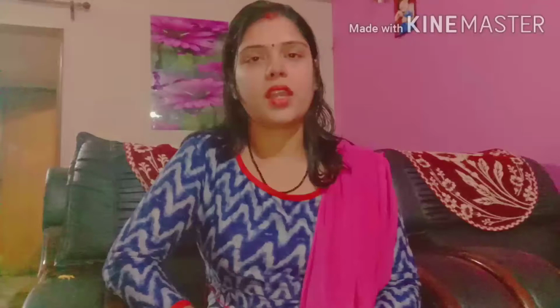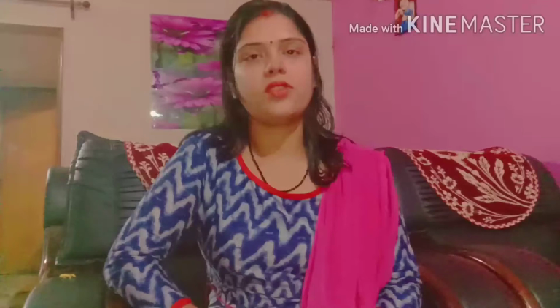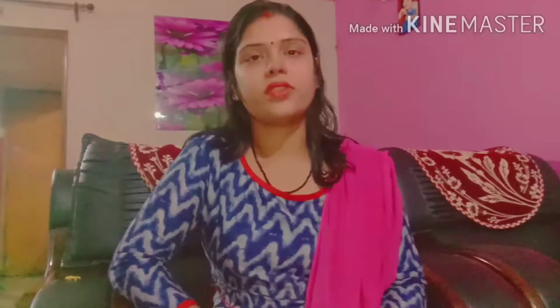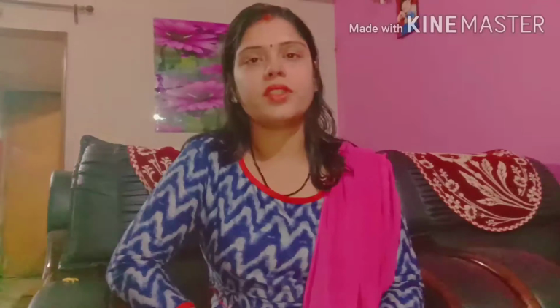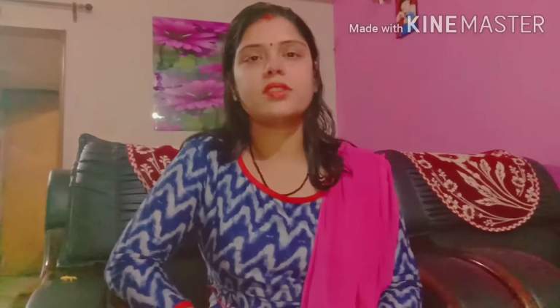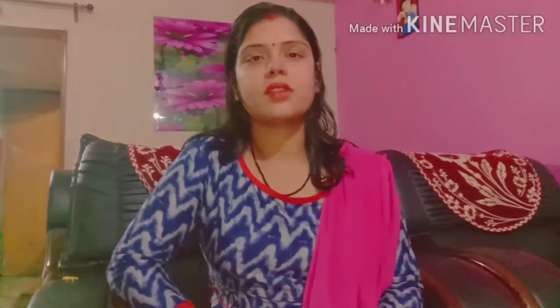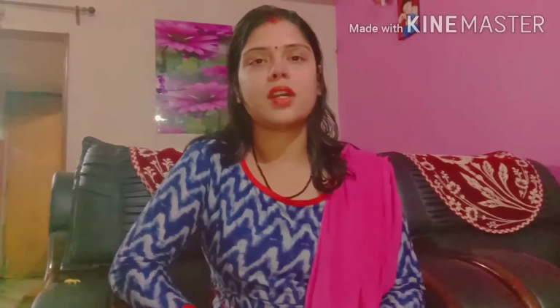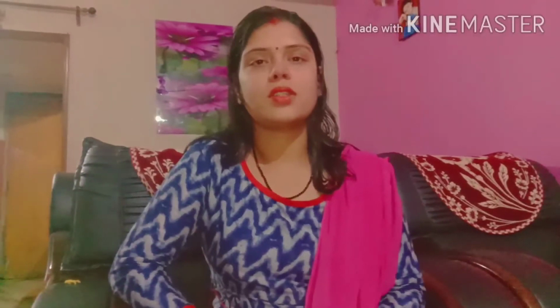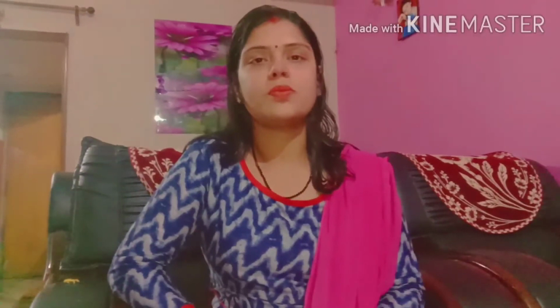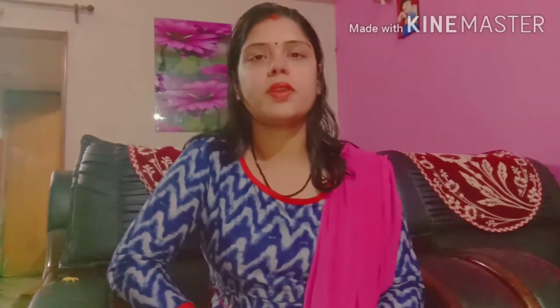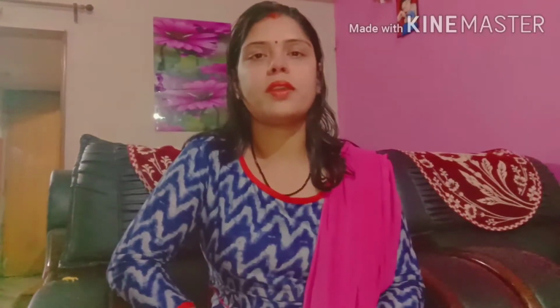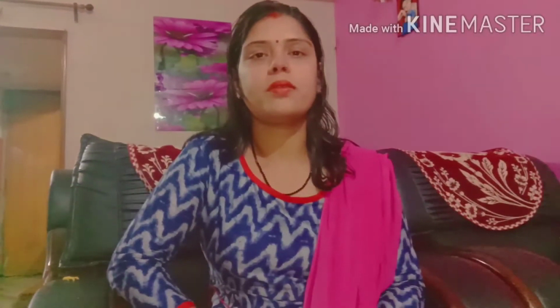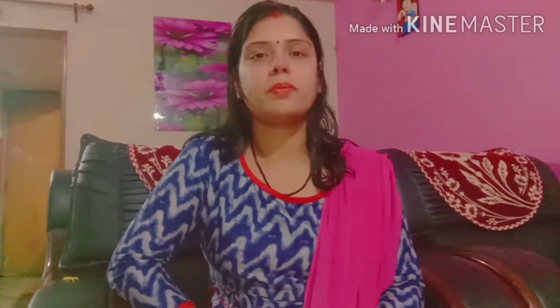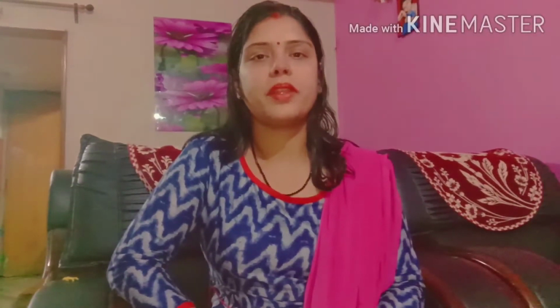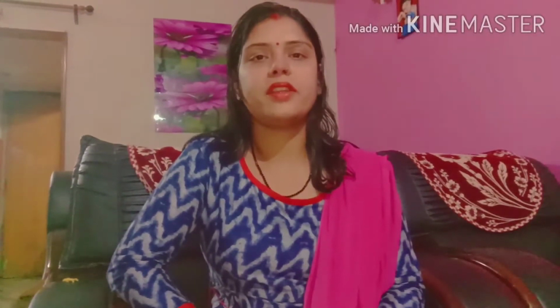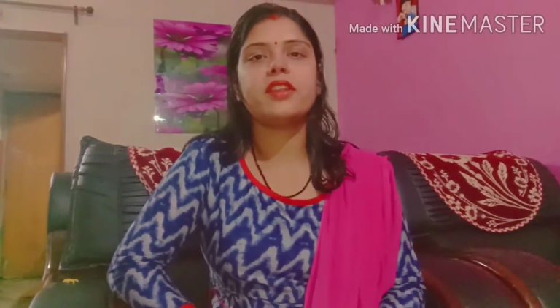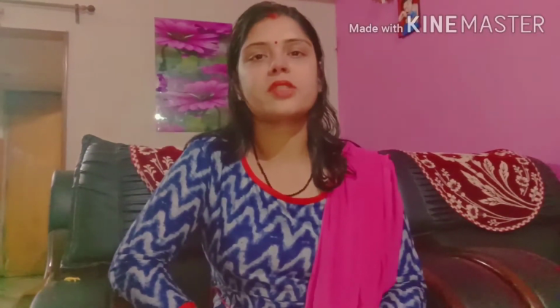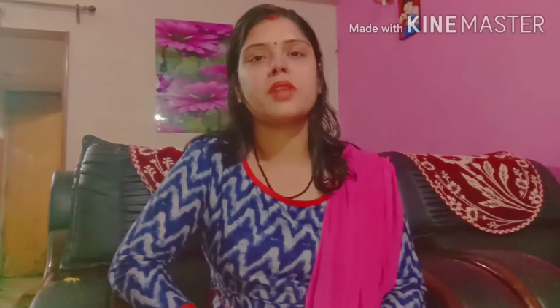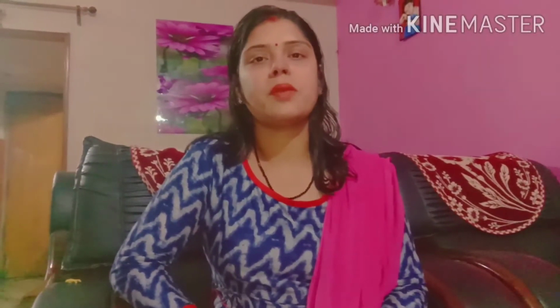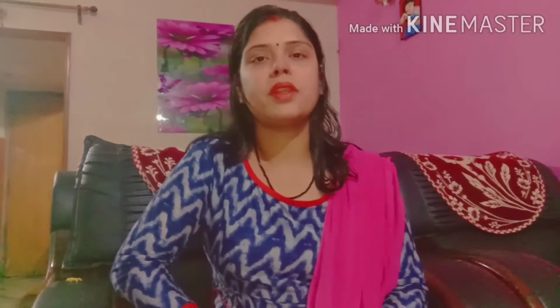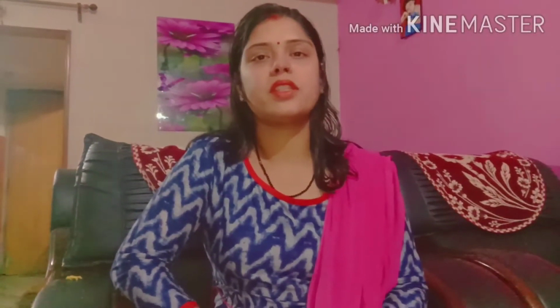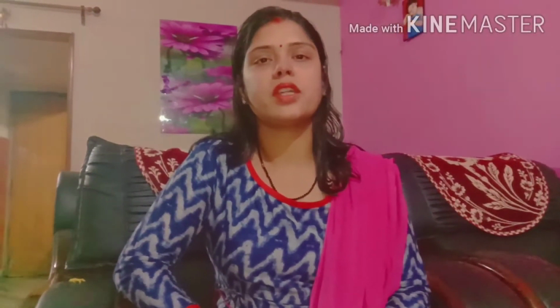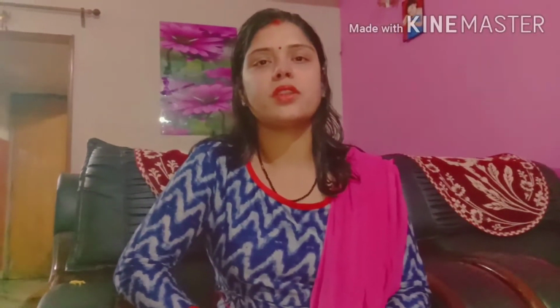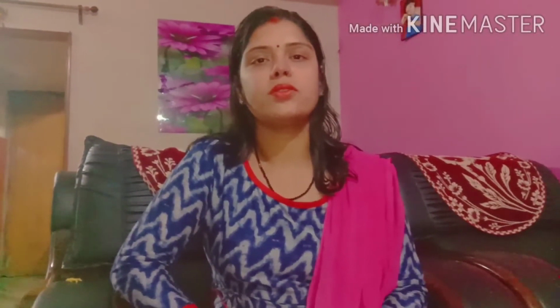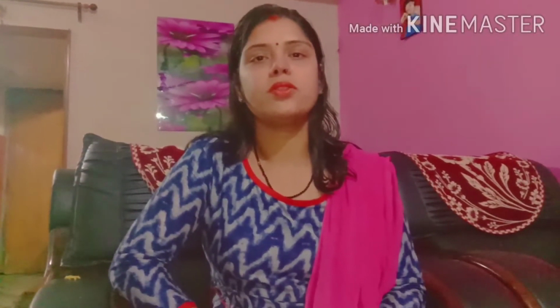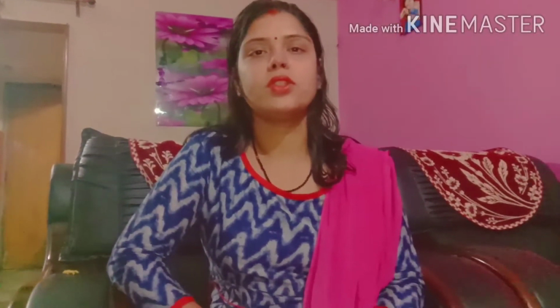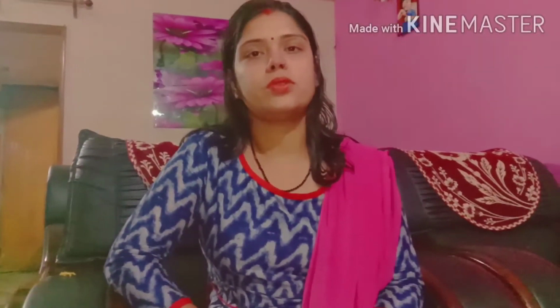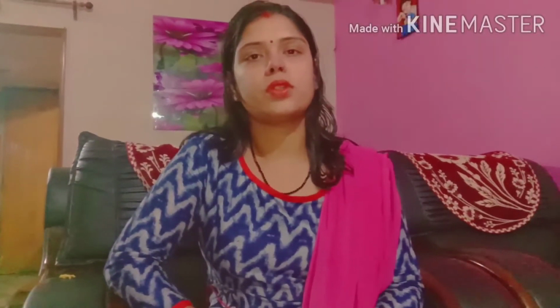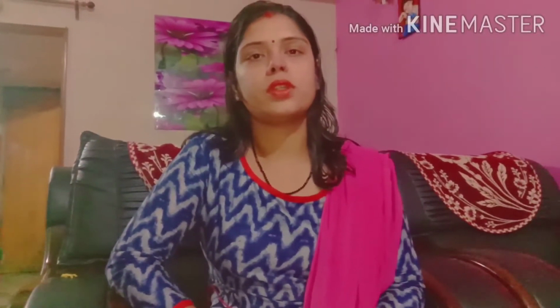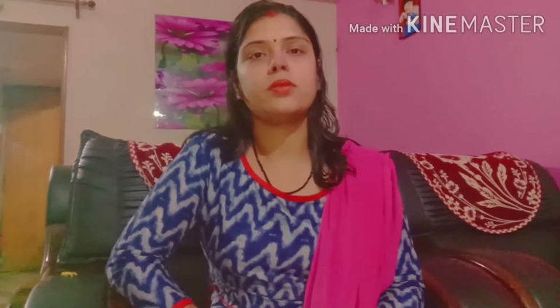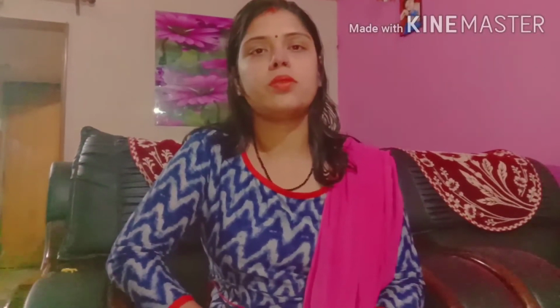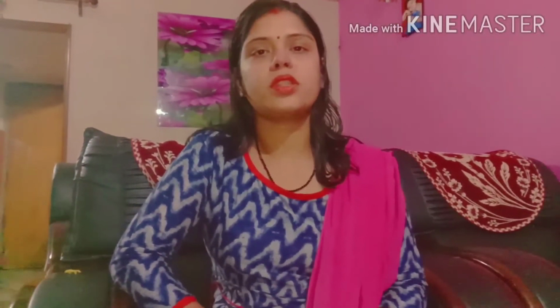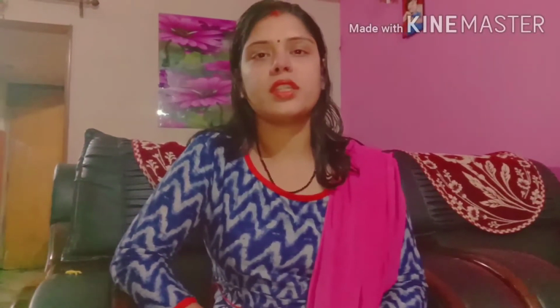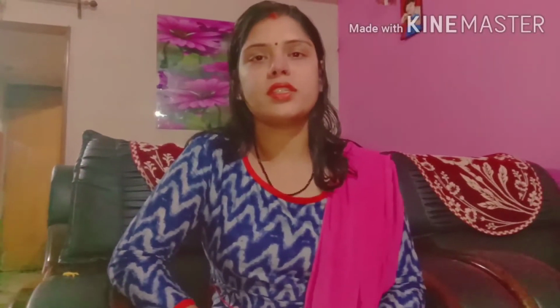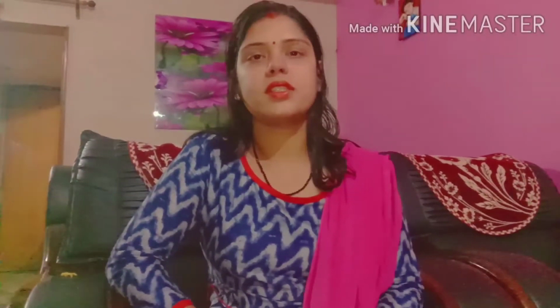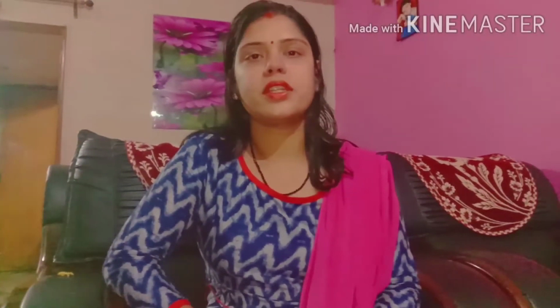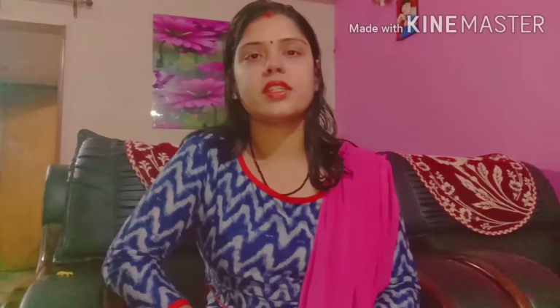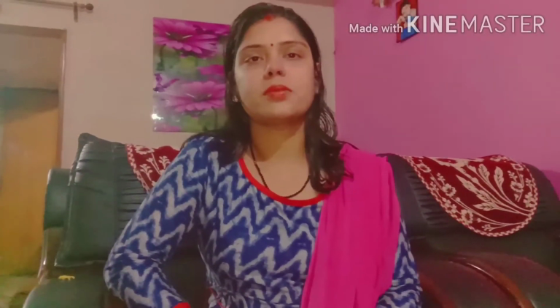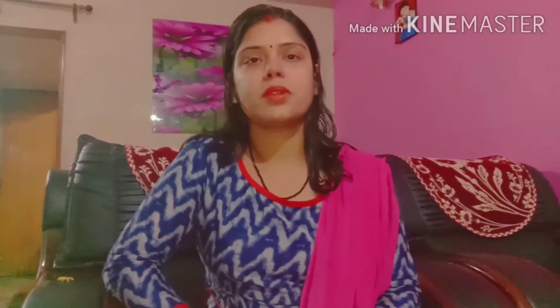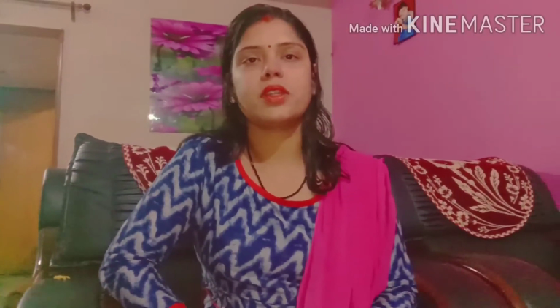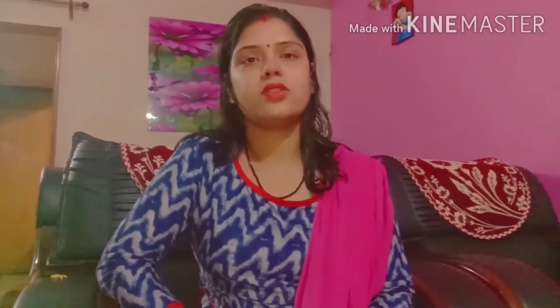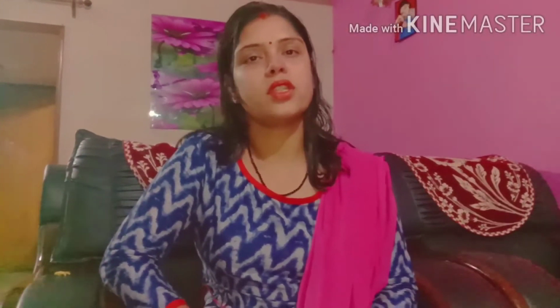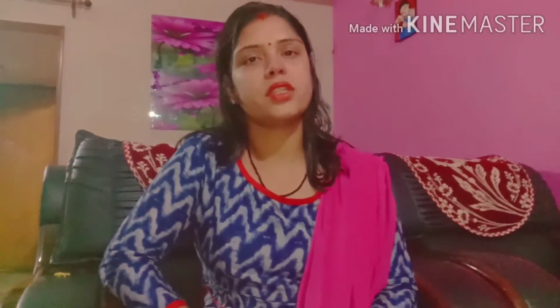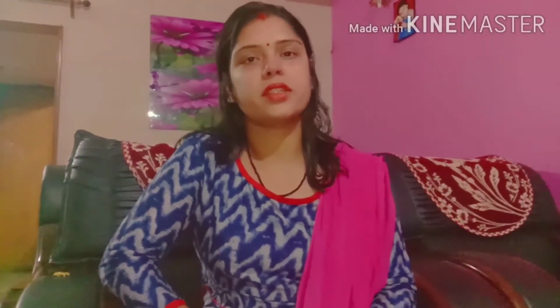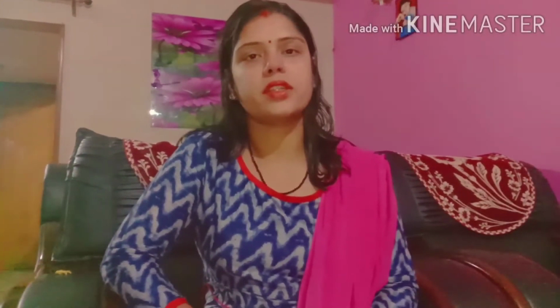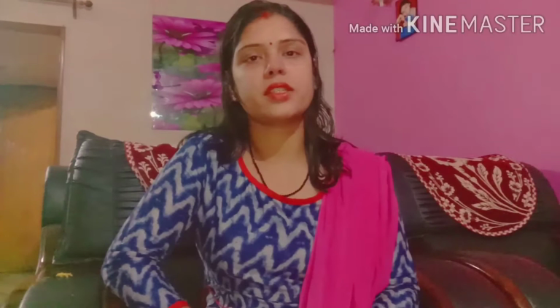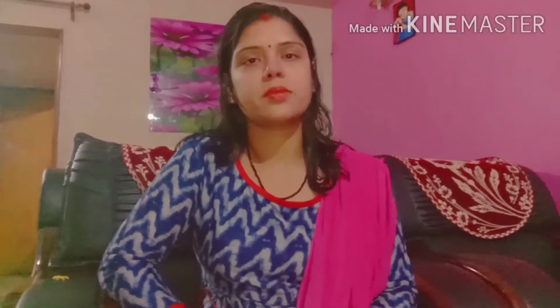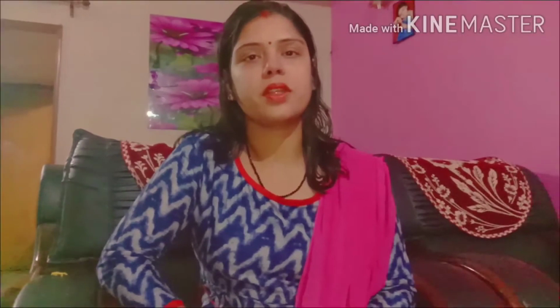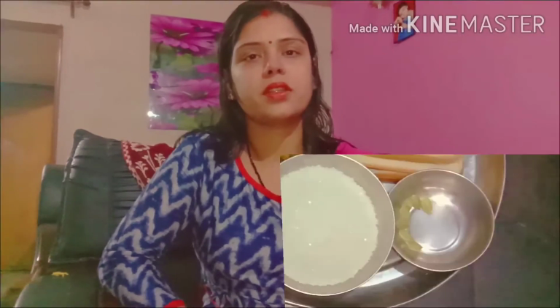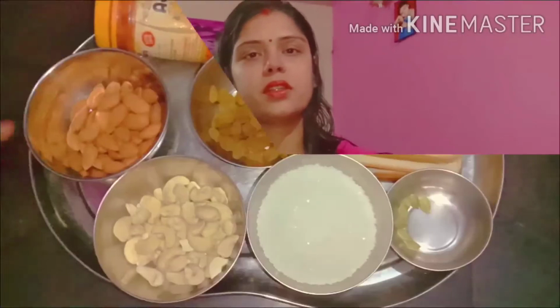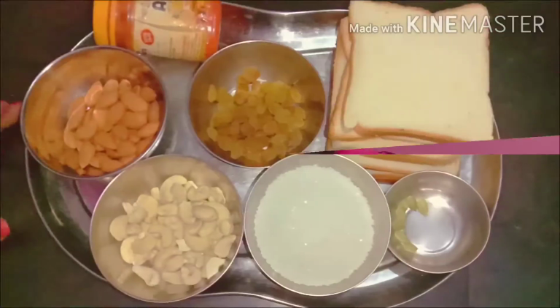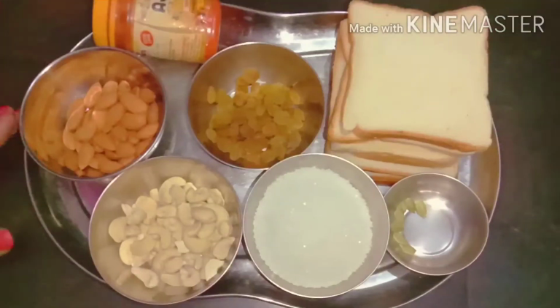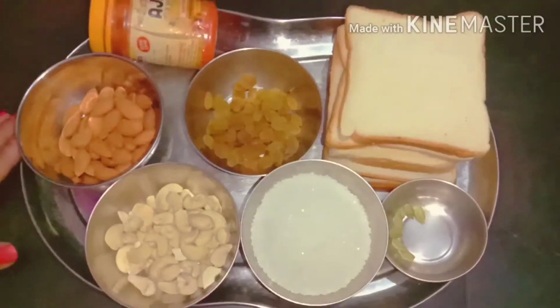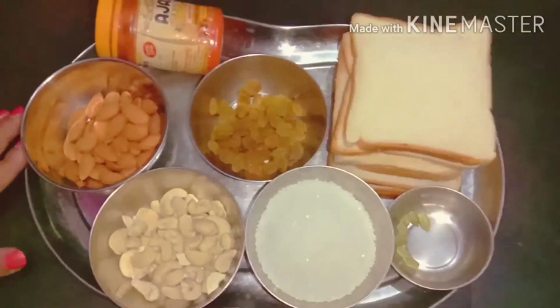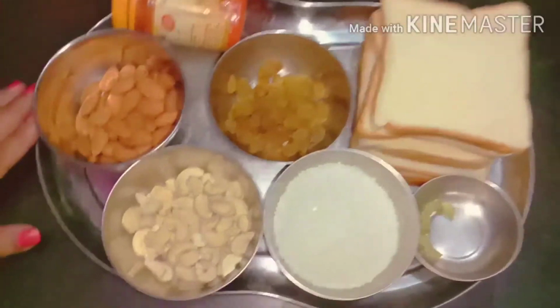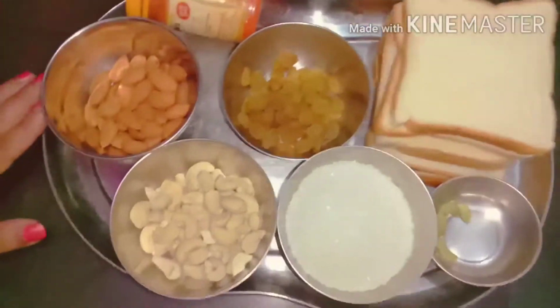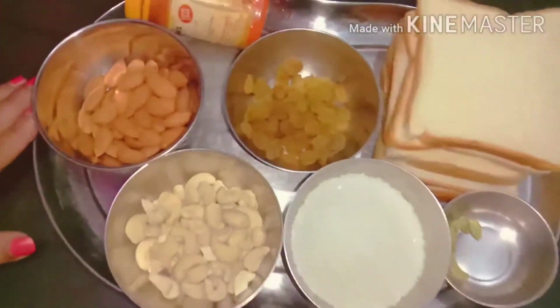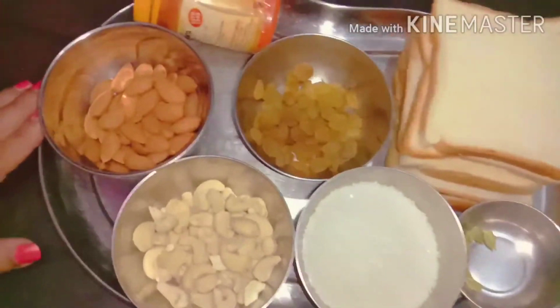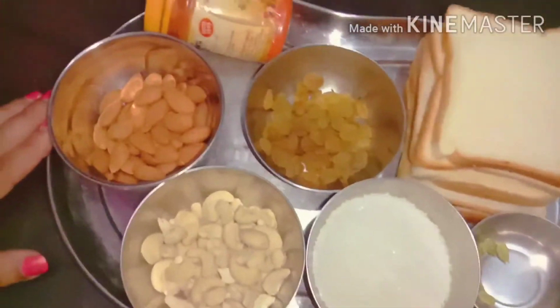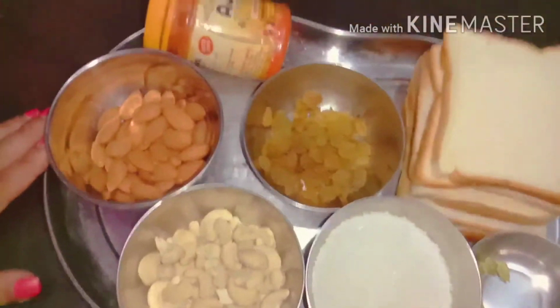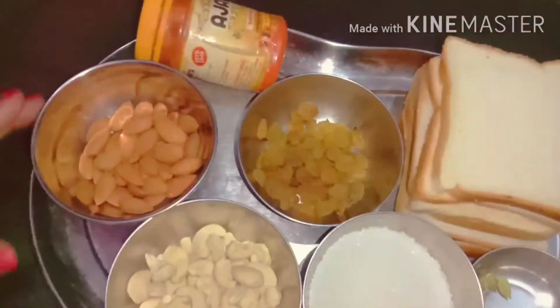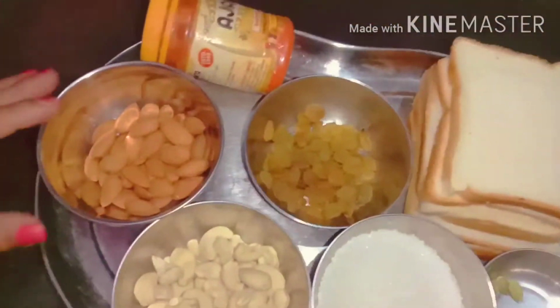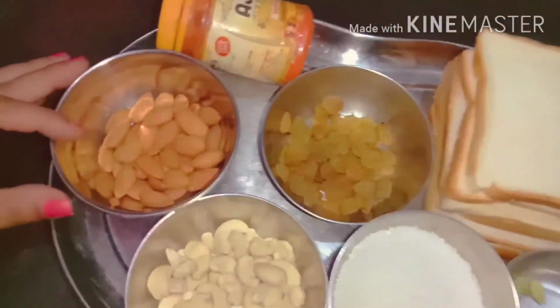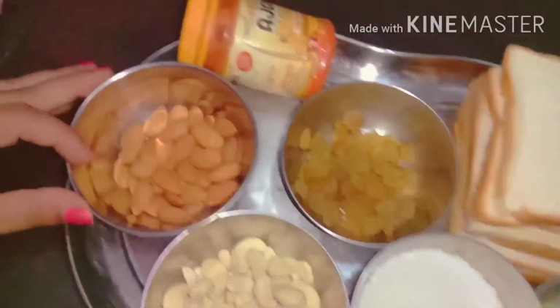Hello friends, I am going to make a bread. This is a very easy way to make it. Let's see how it is — this is my favorite.